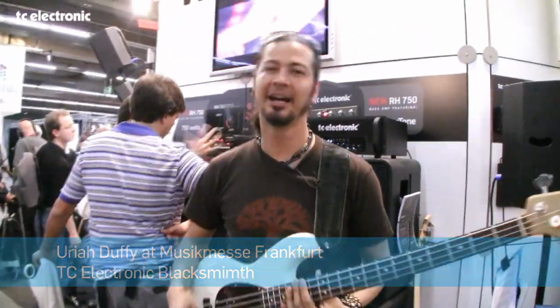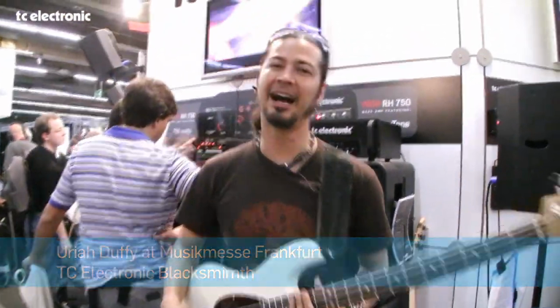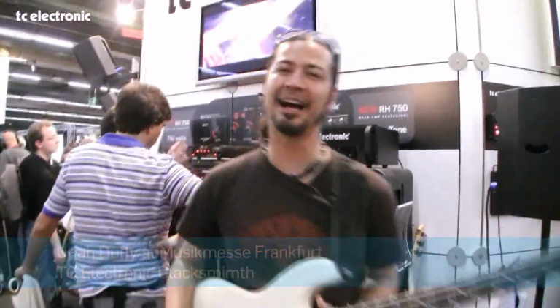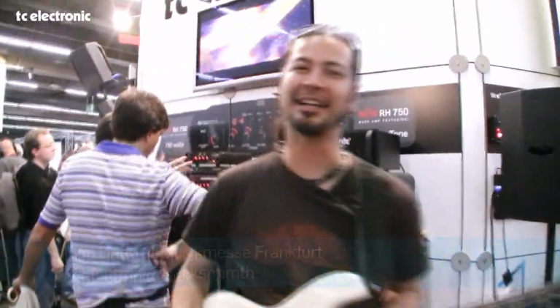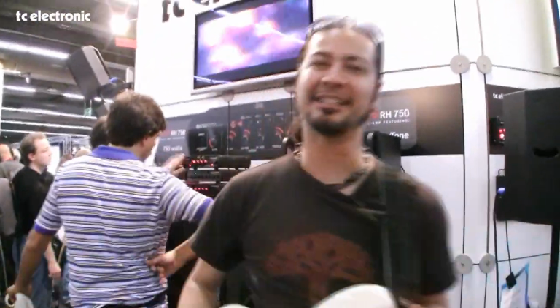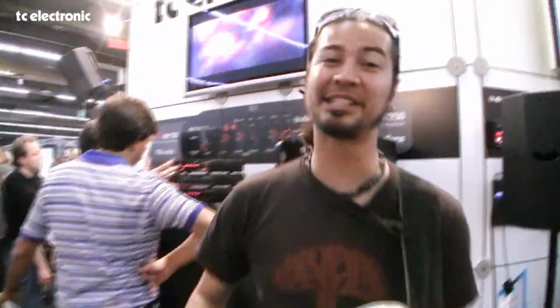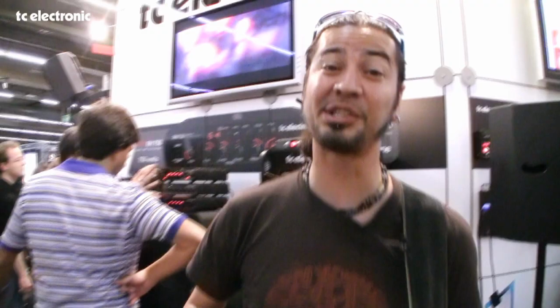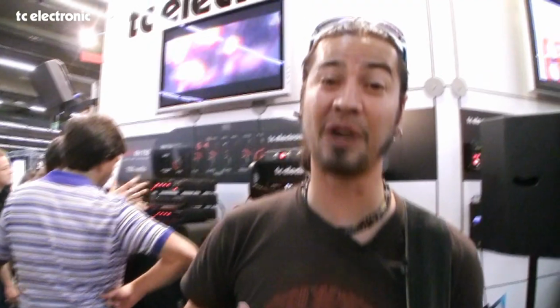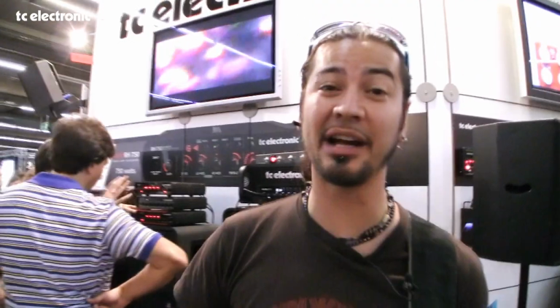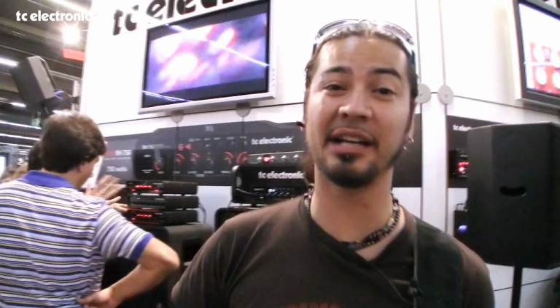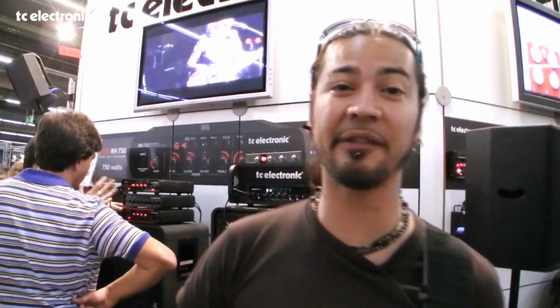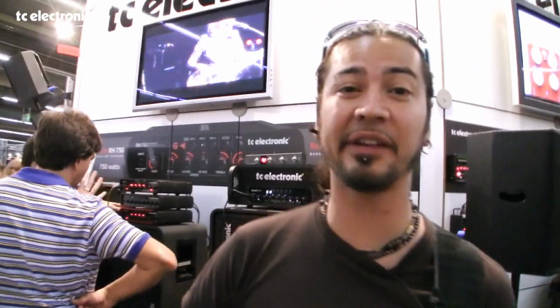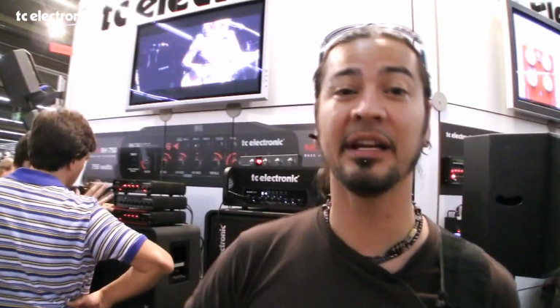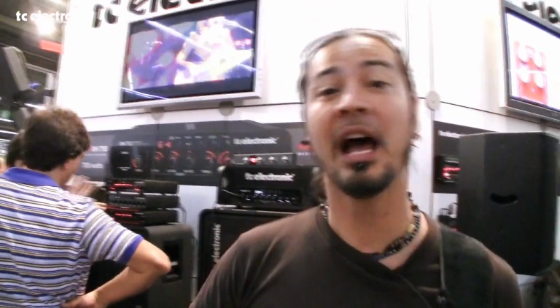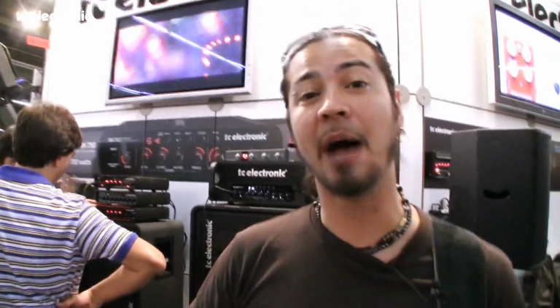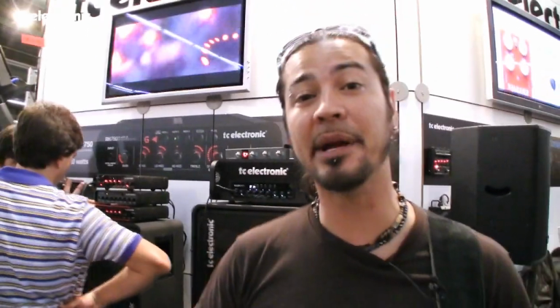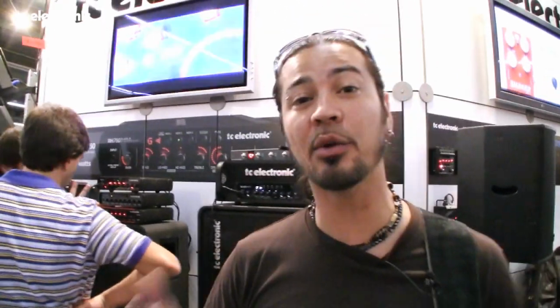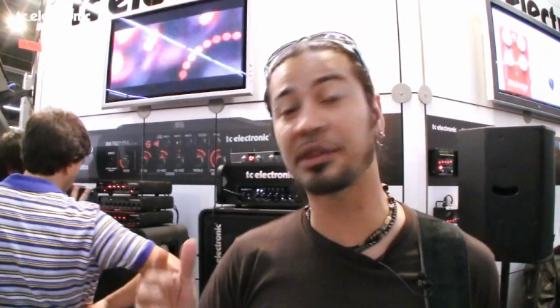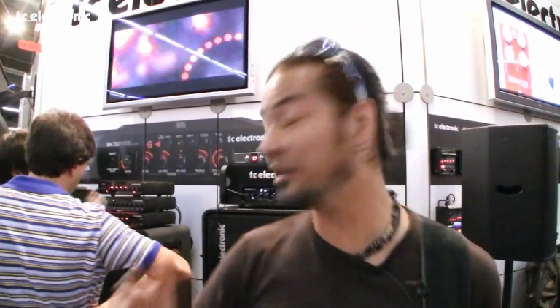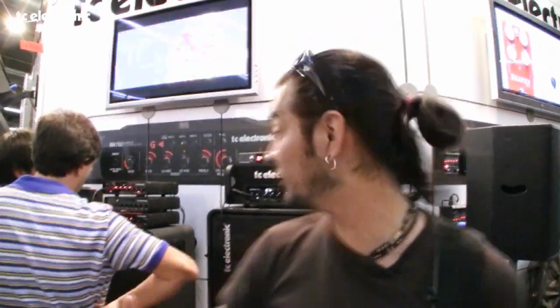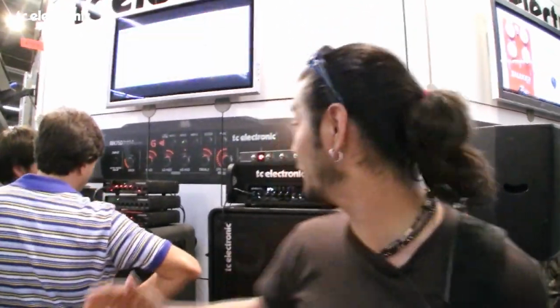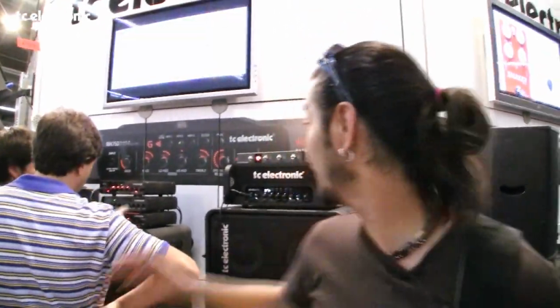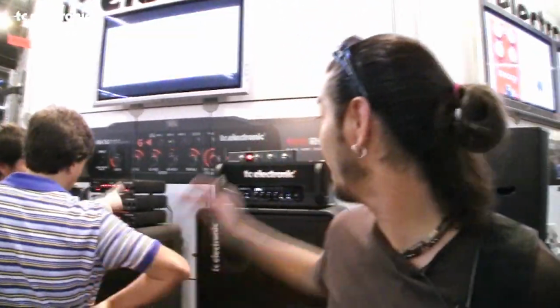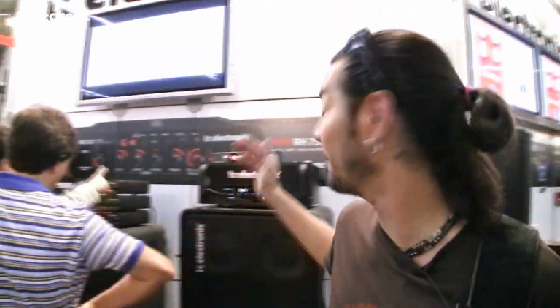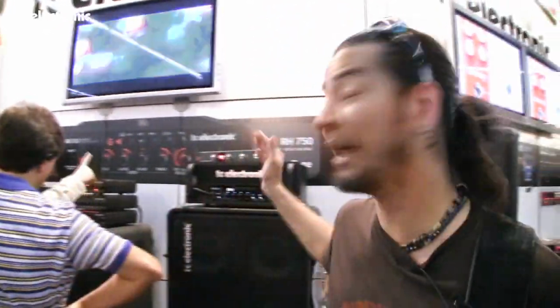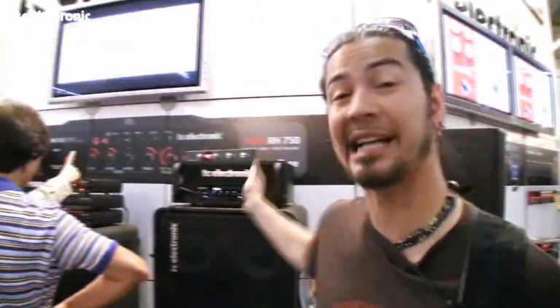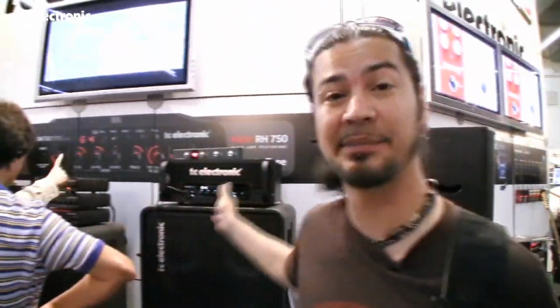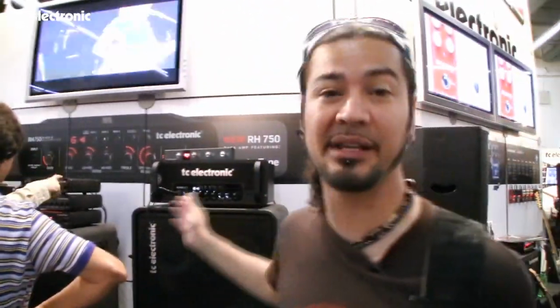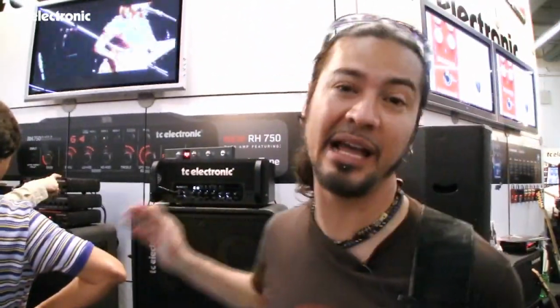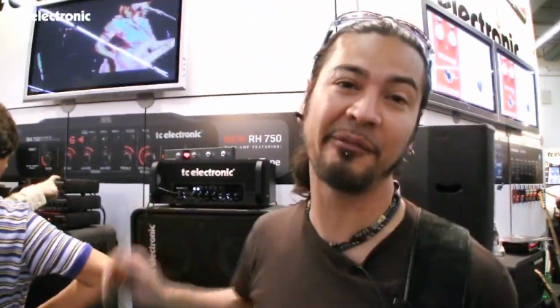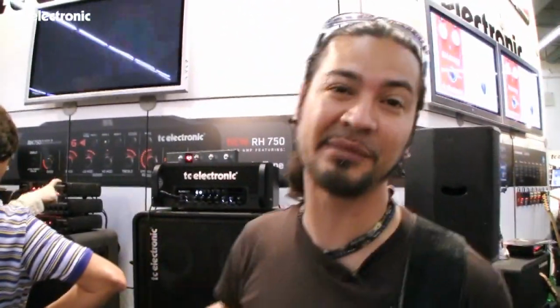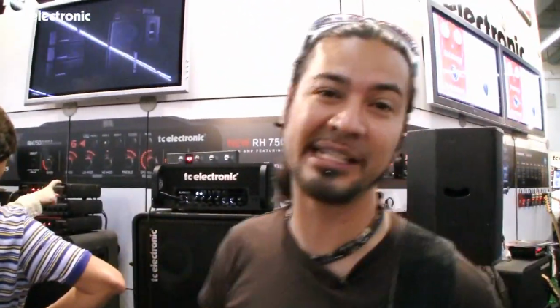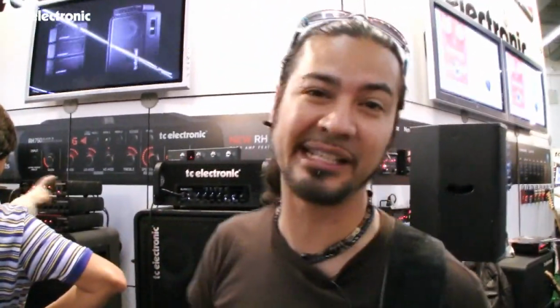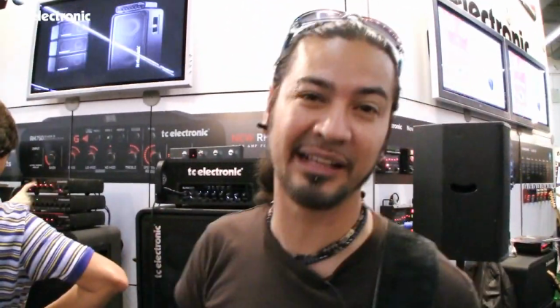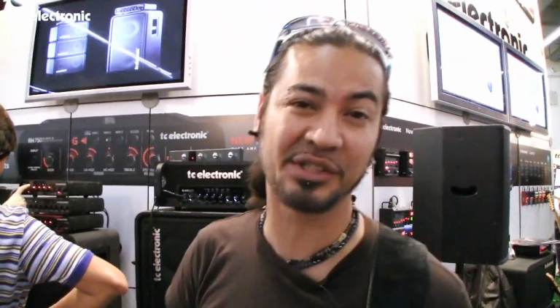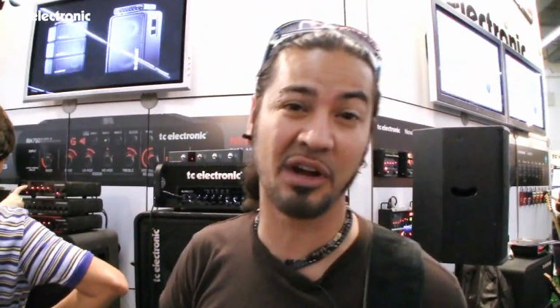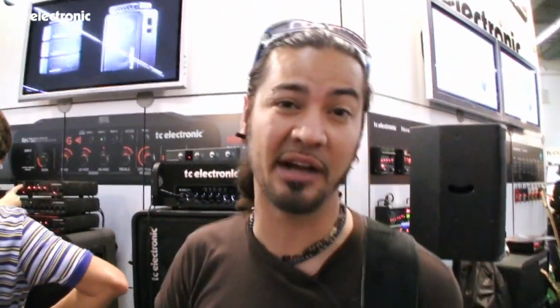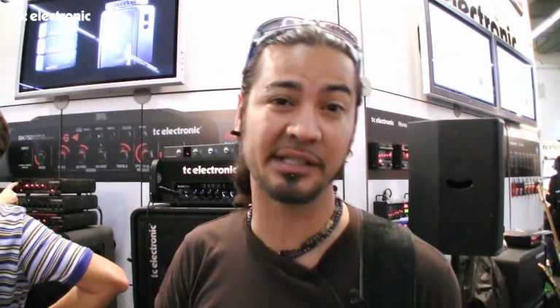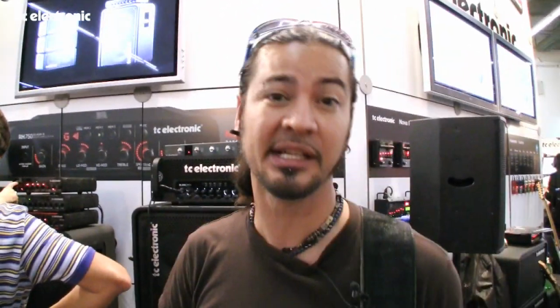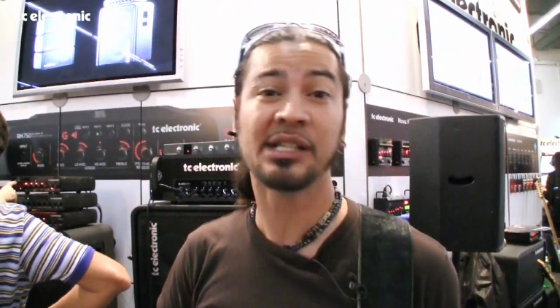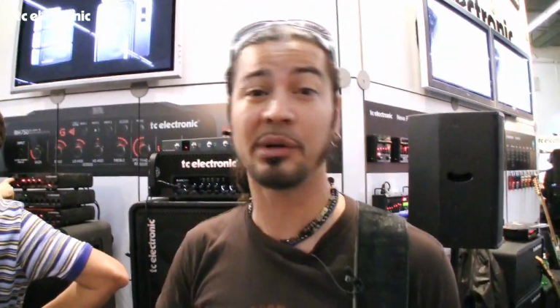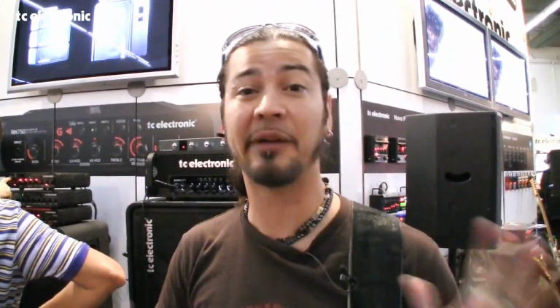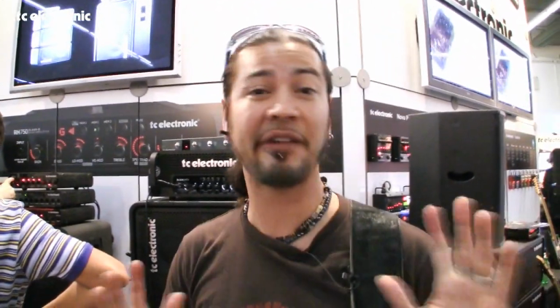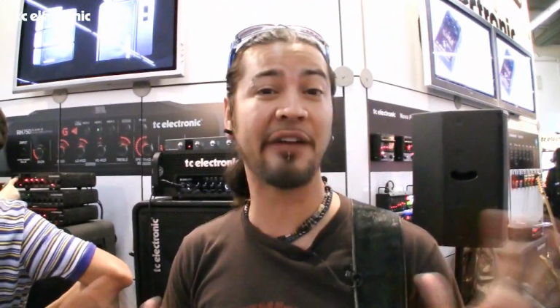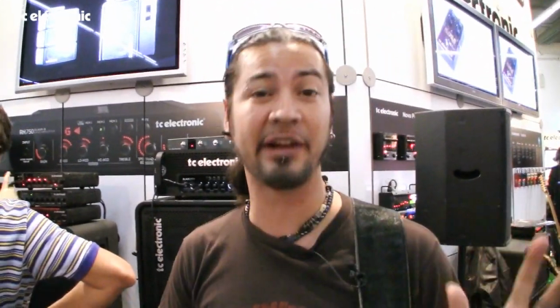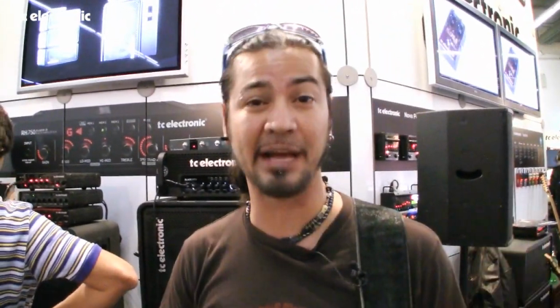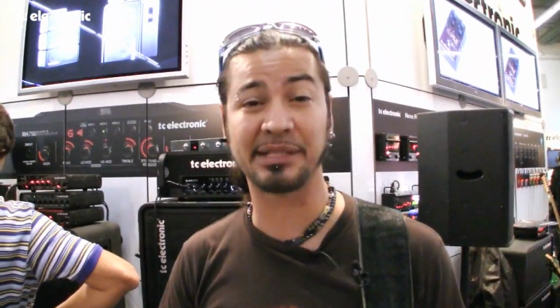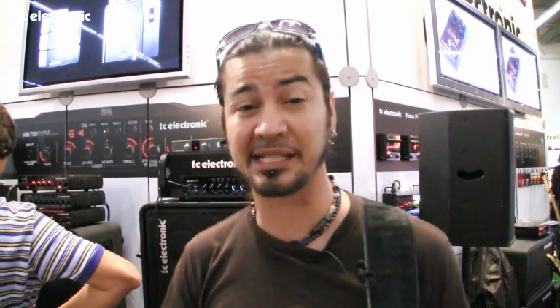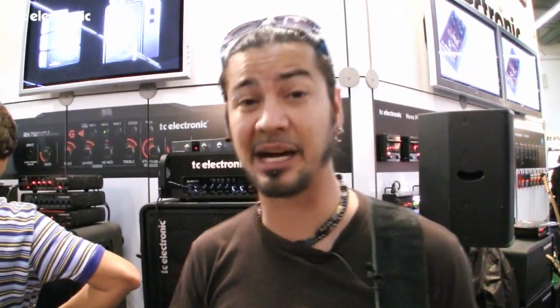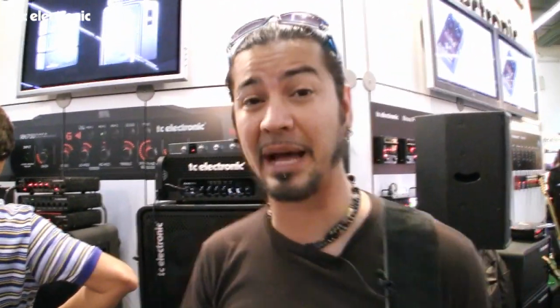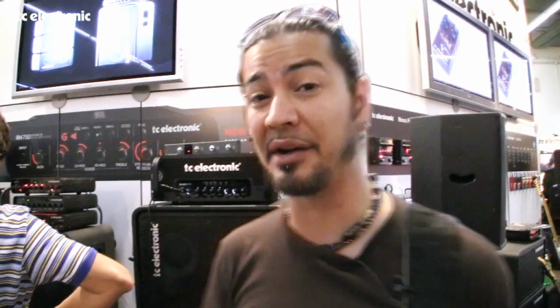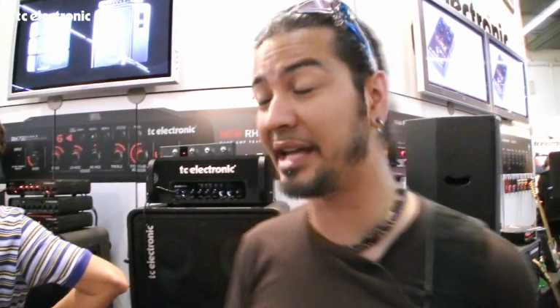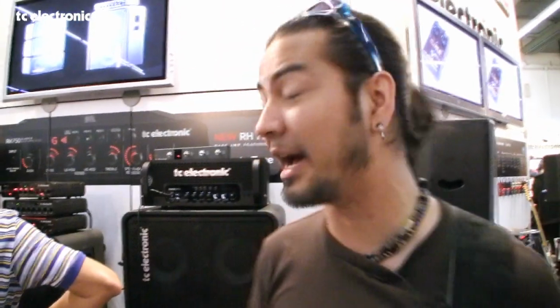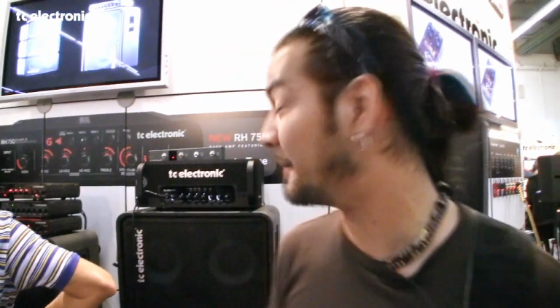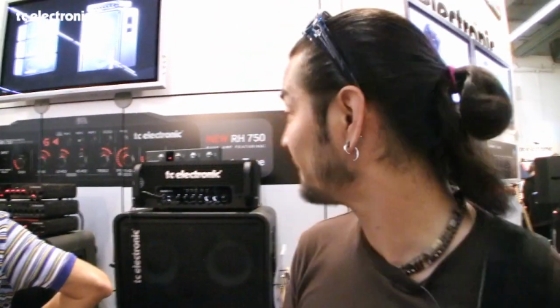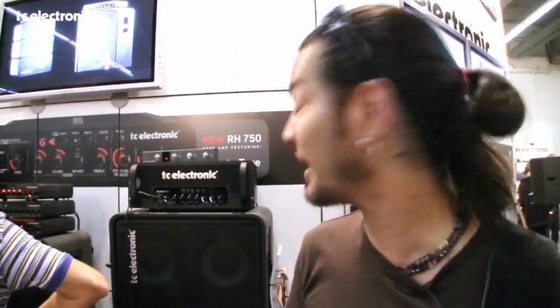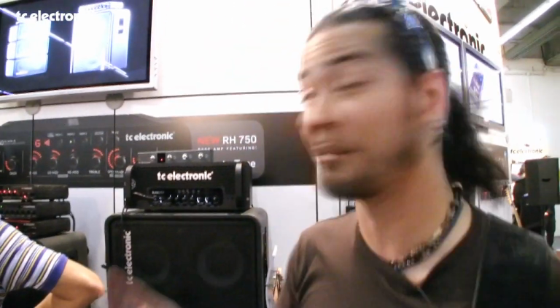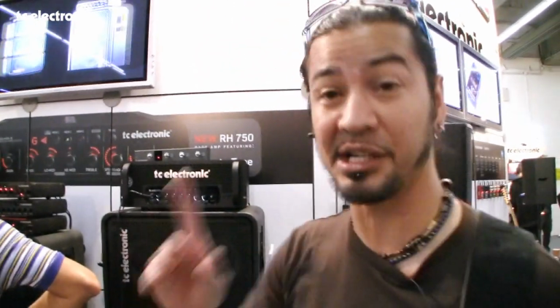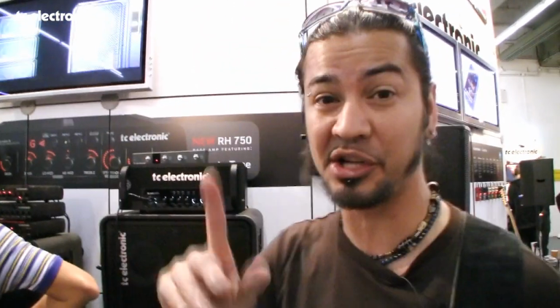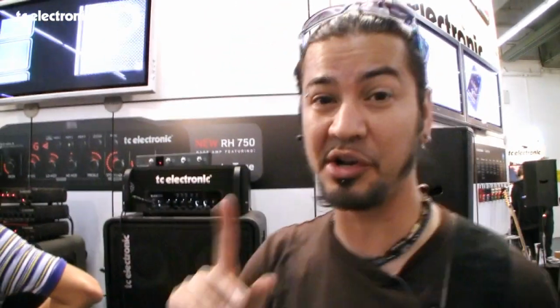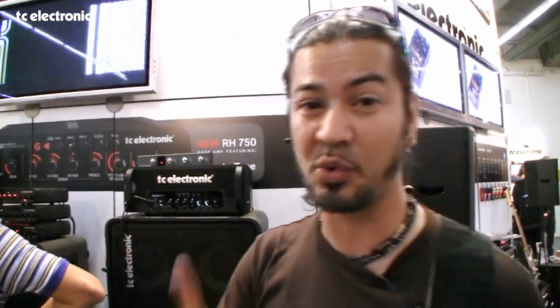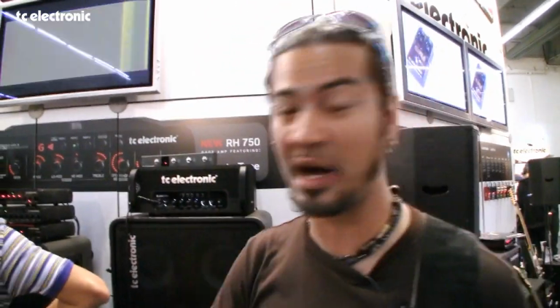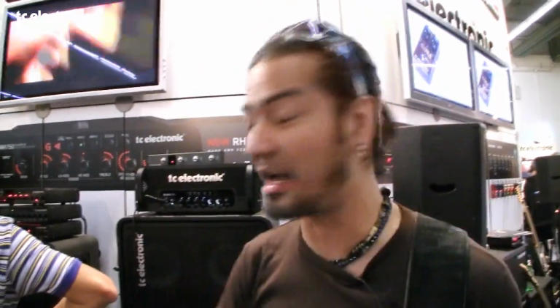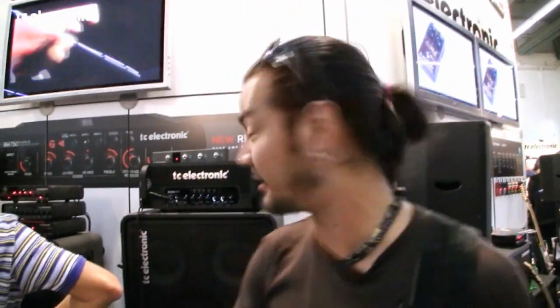Hi, this is Uriah Duffy. I'm here with the new Blacksmith amp from TC Electronics. It's one of my favorite amps that's come out yet, and I'm going to show you why.